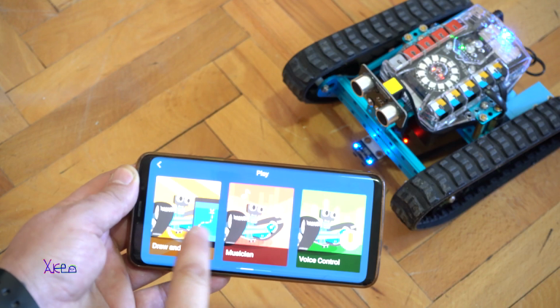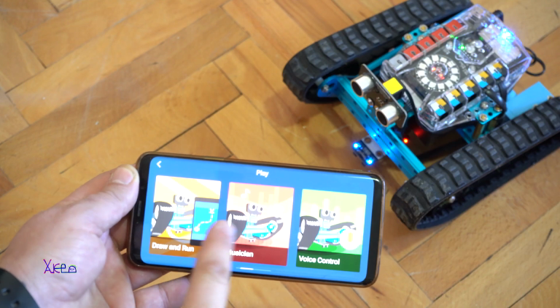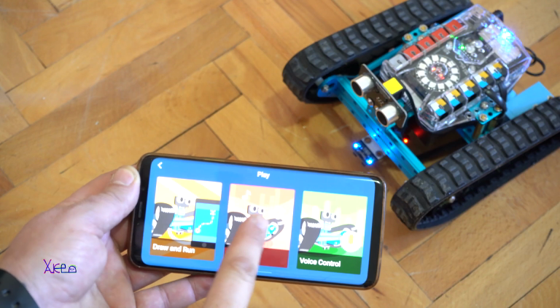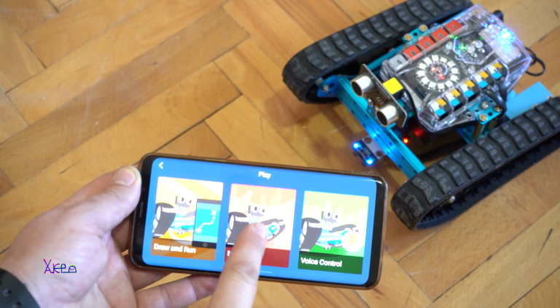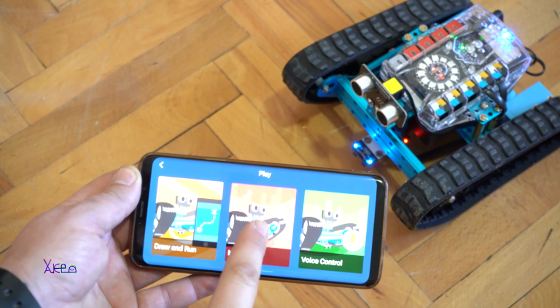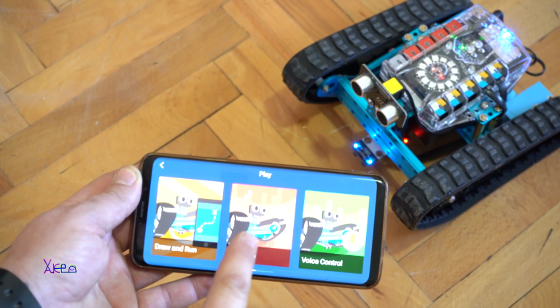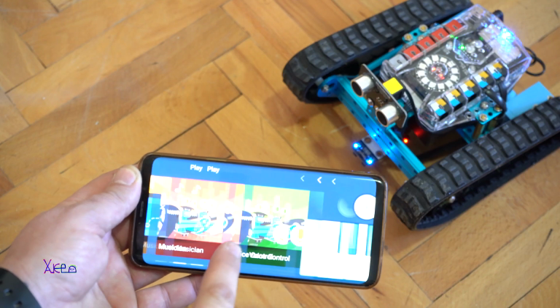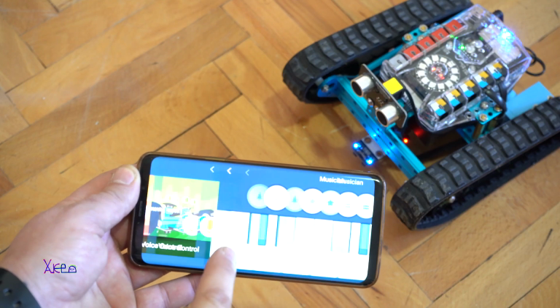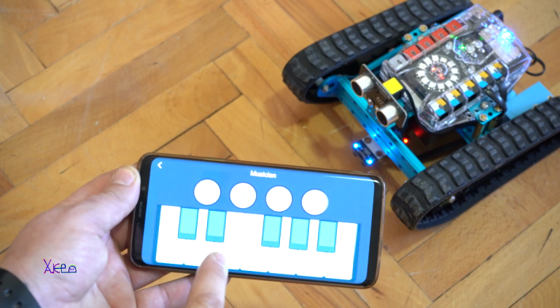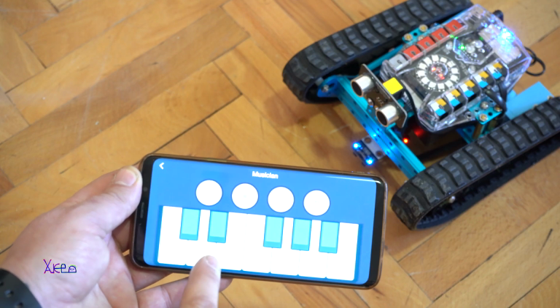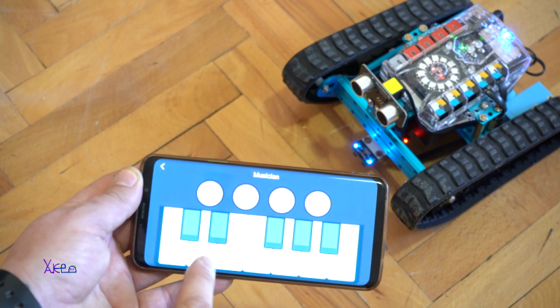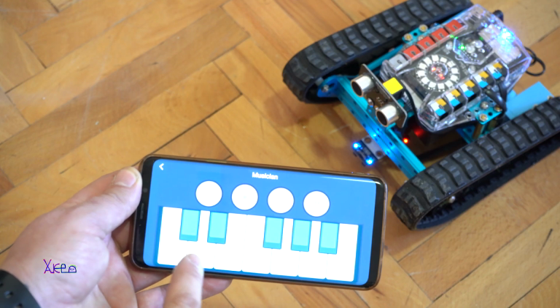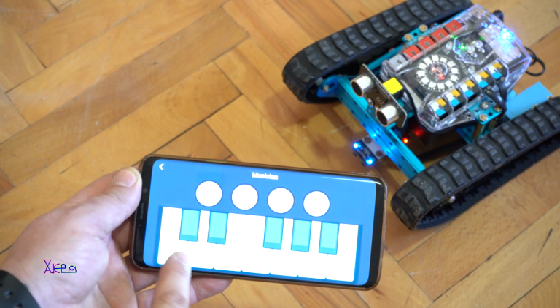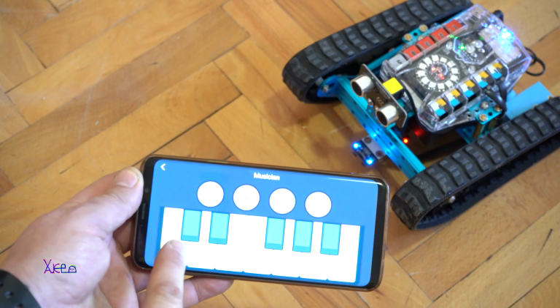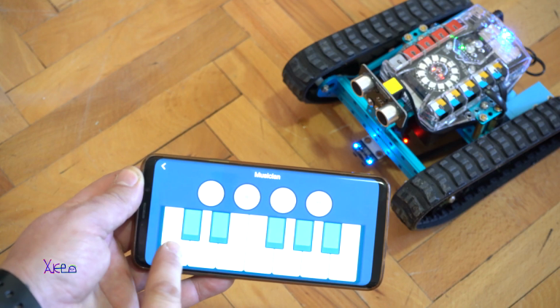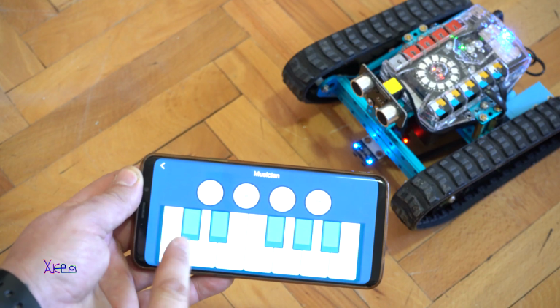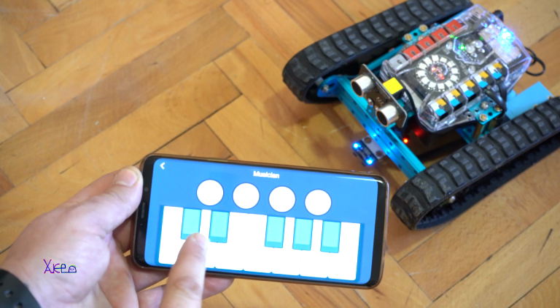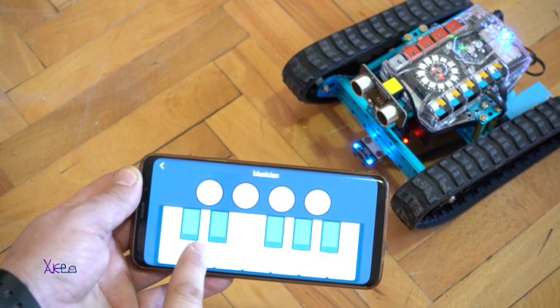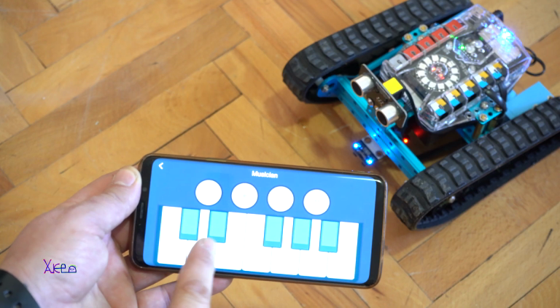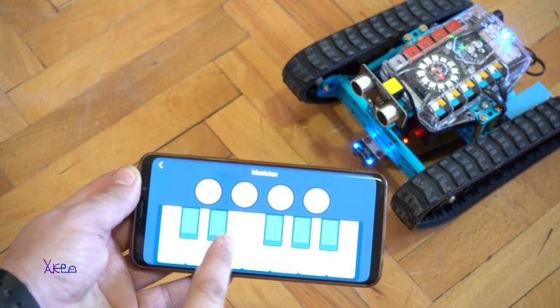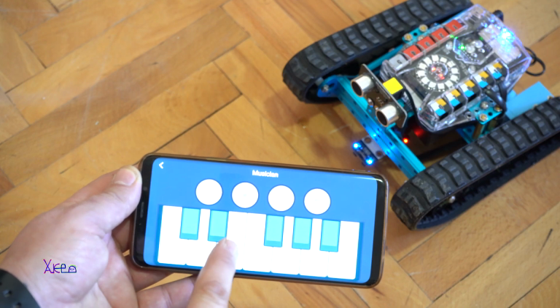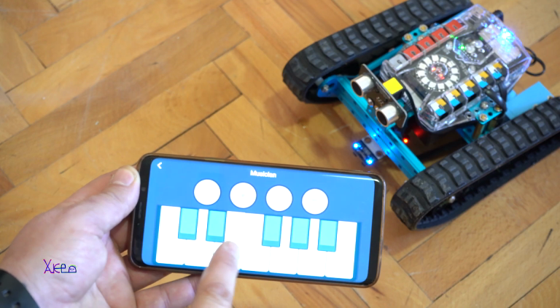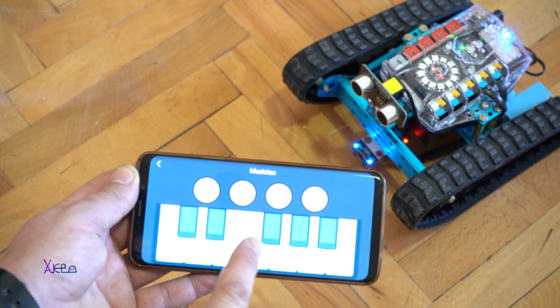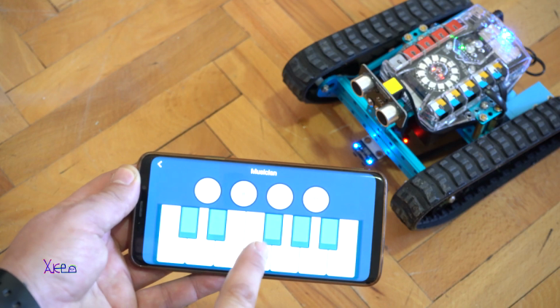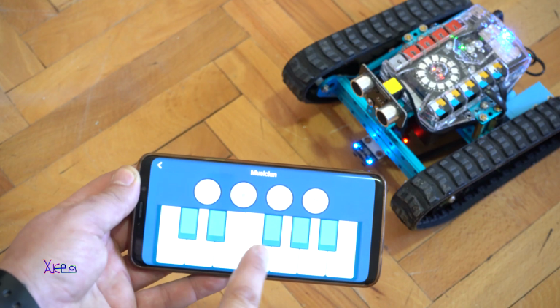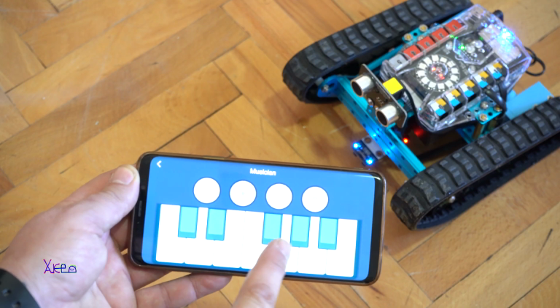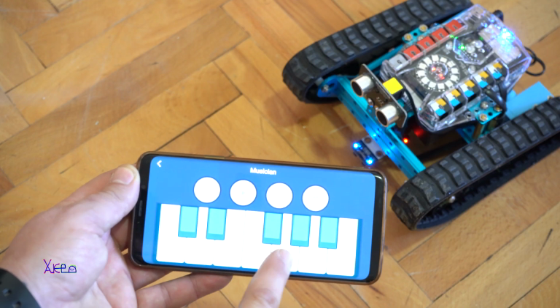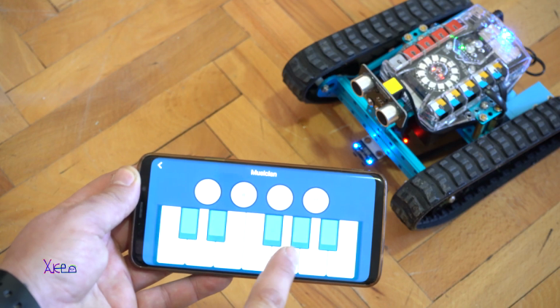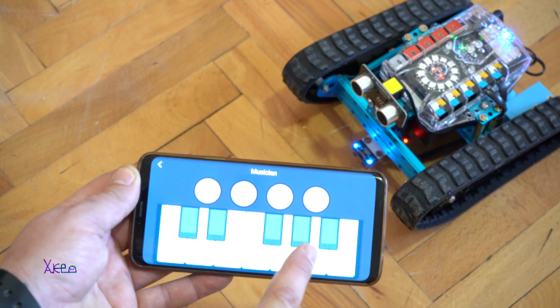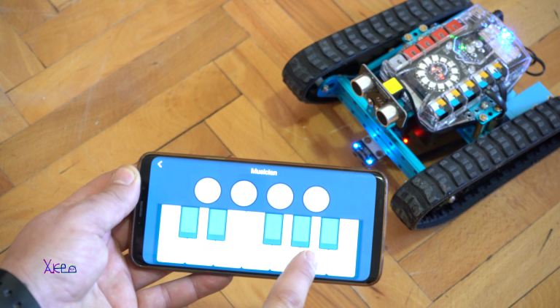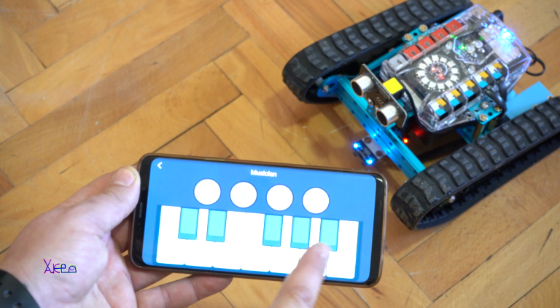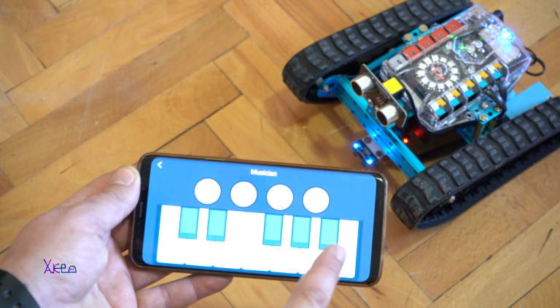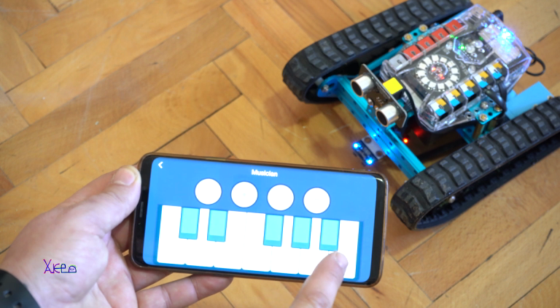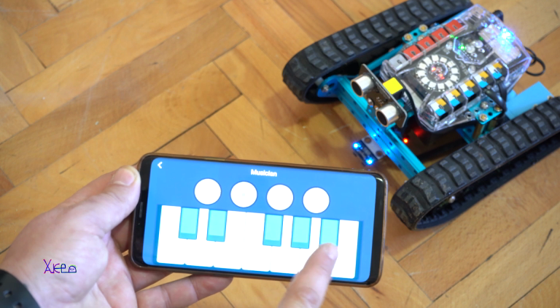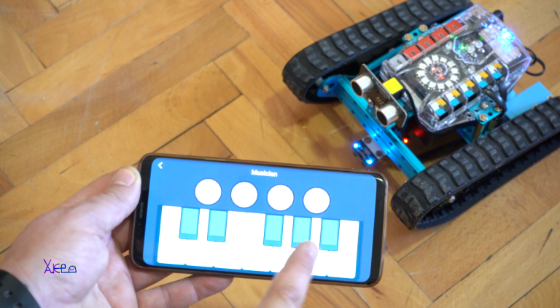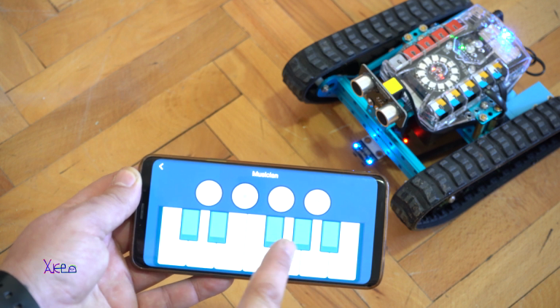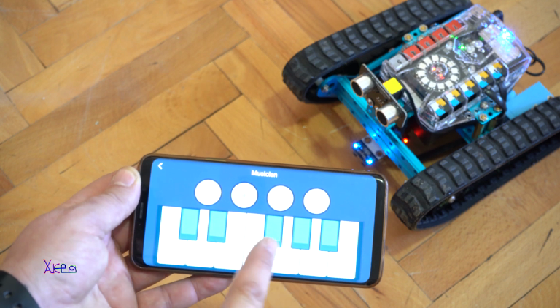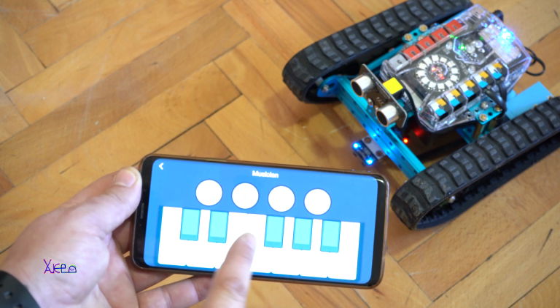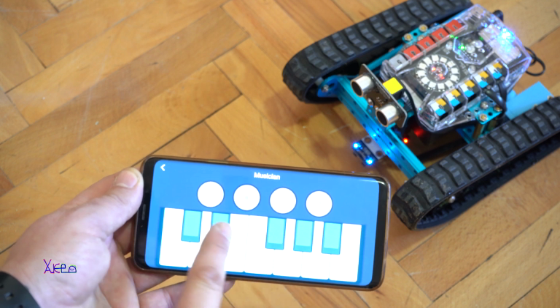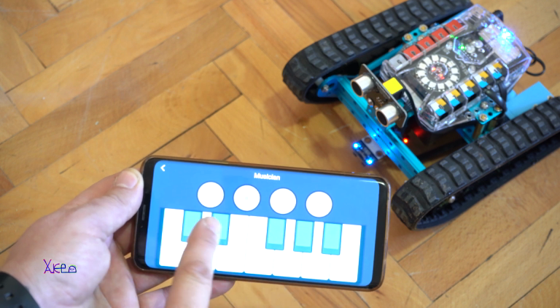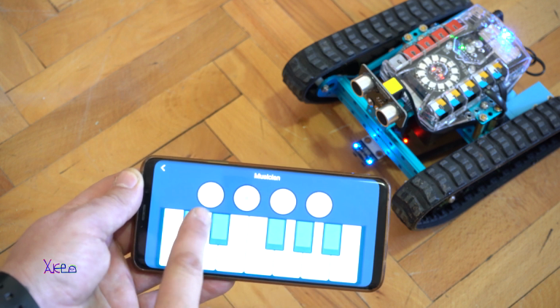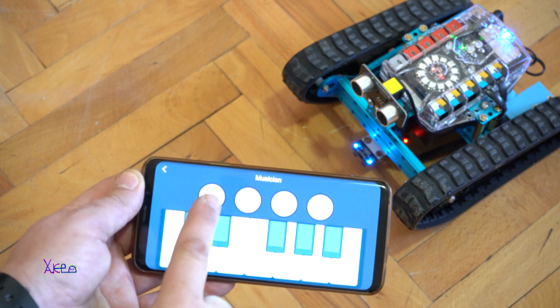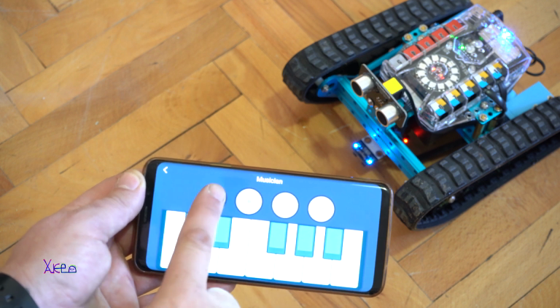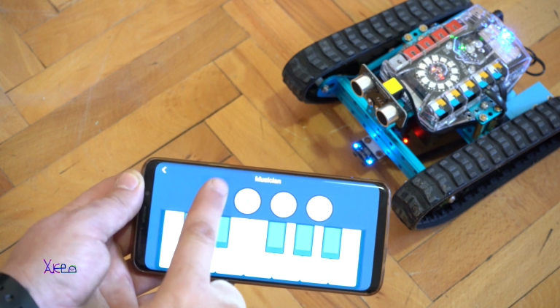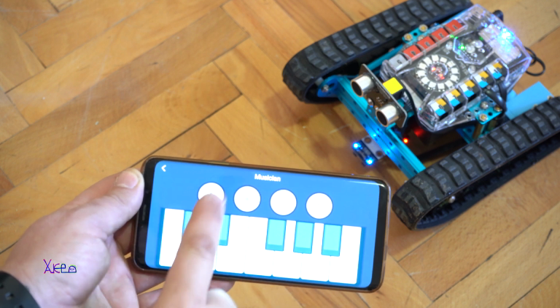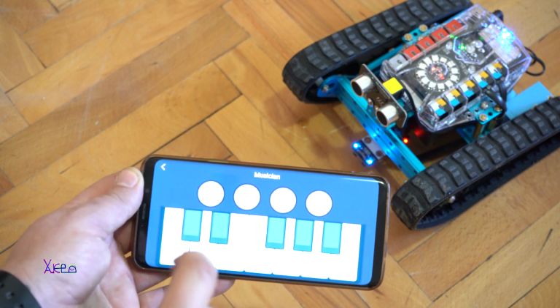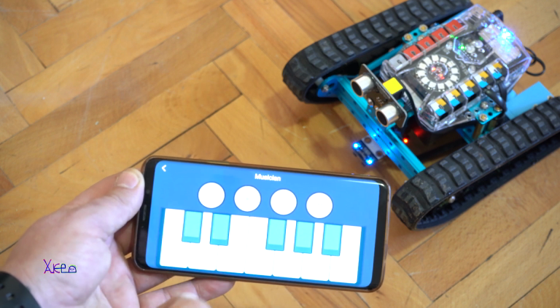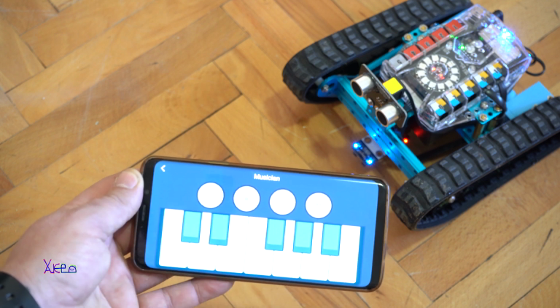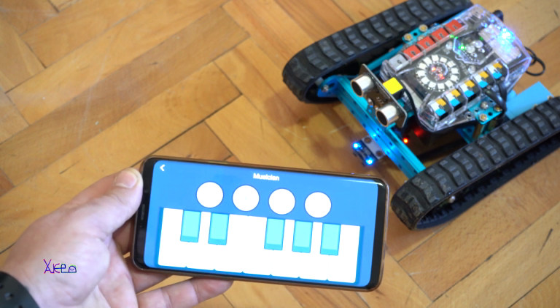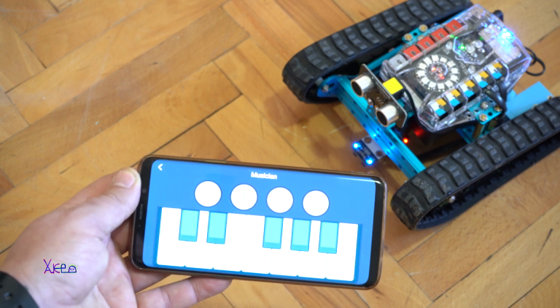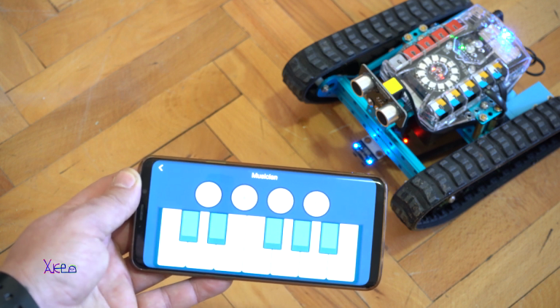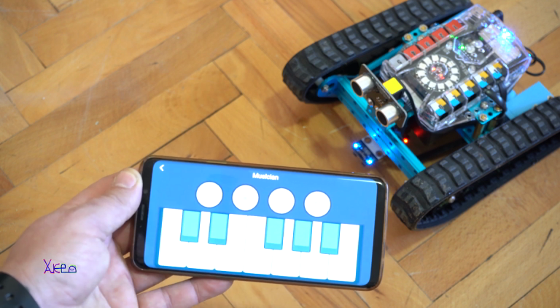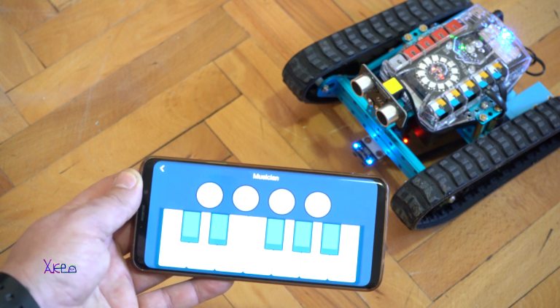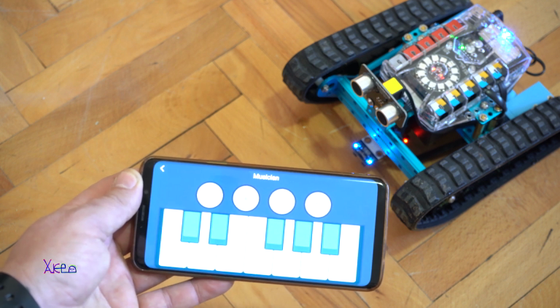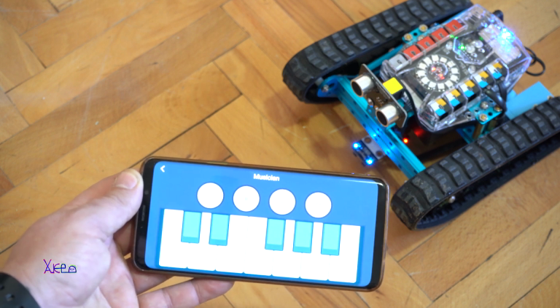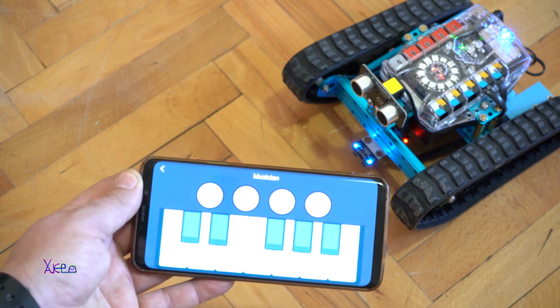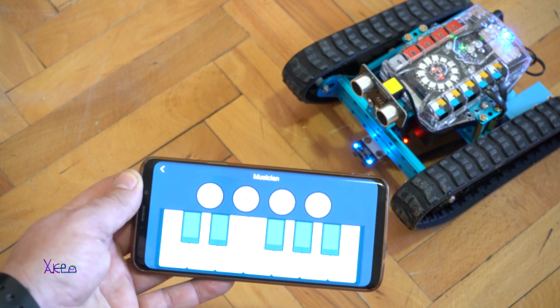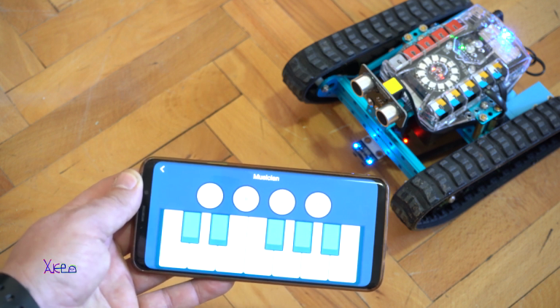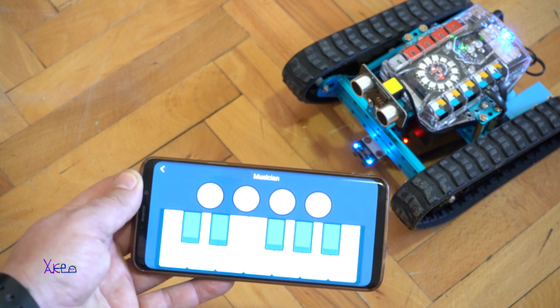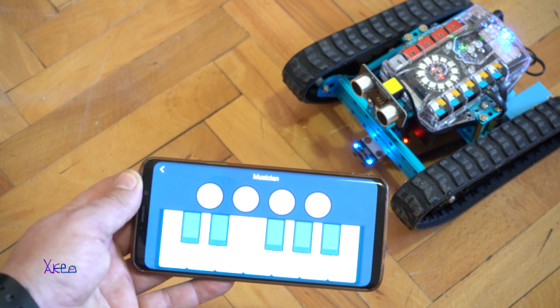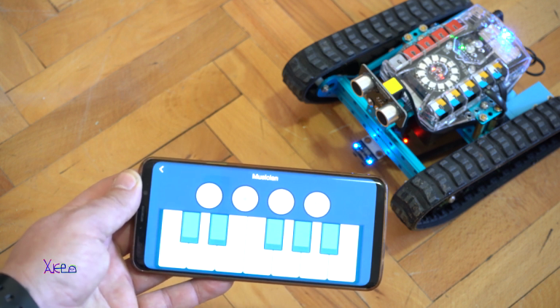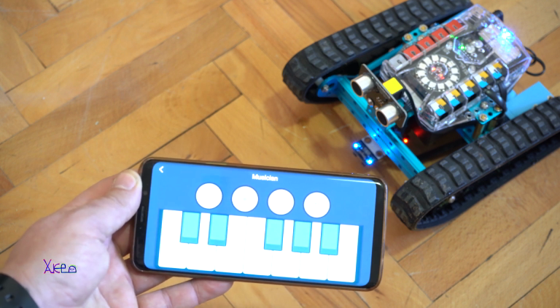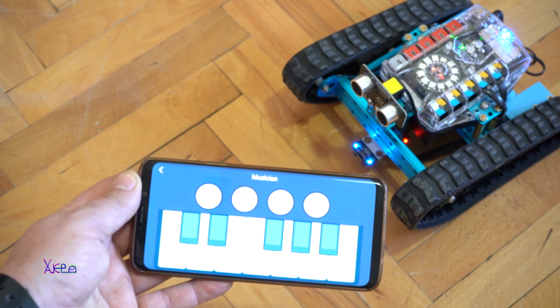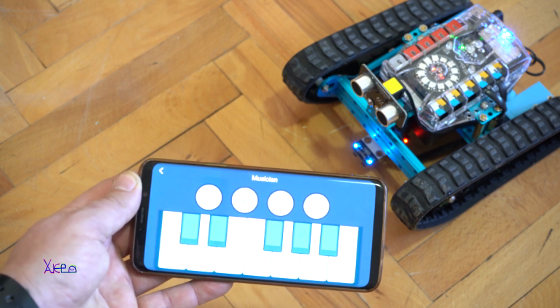Next is to try musician mode. This robot has a built-in speaker and you can play some tones.